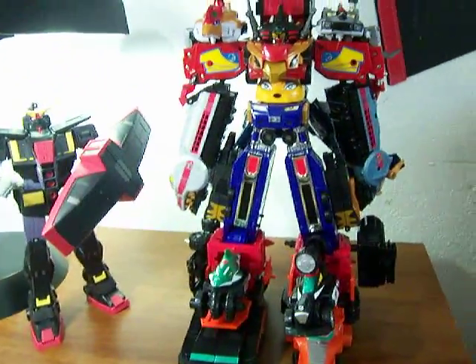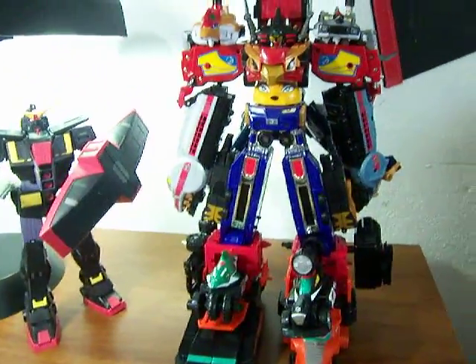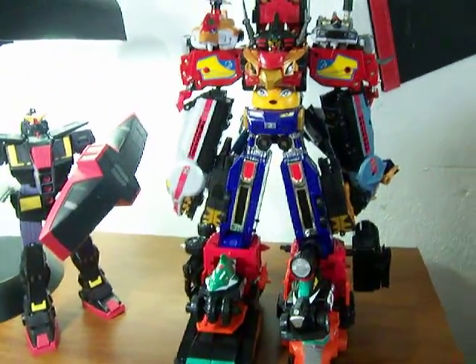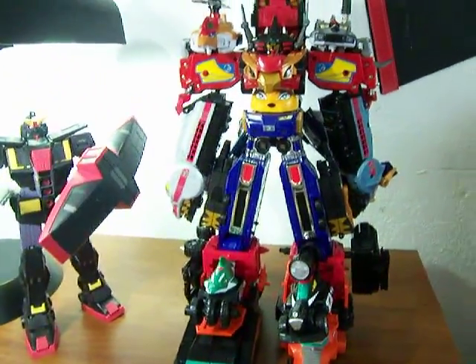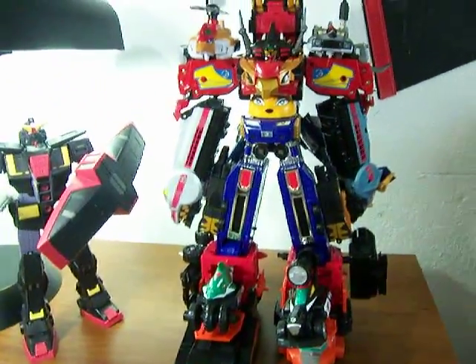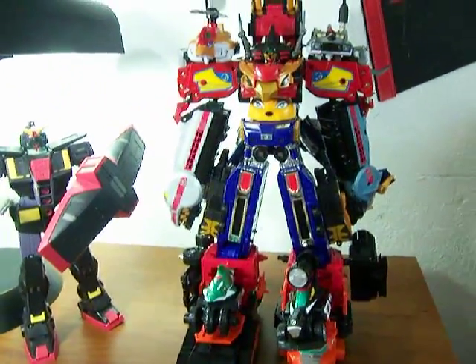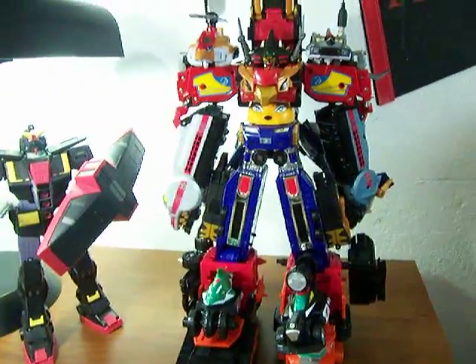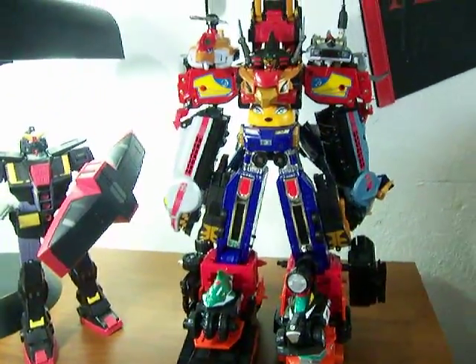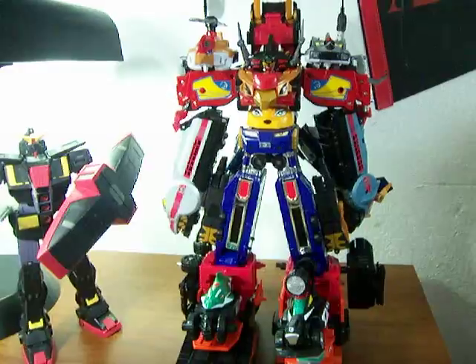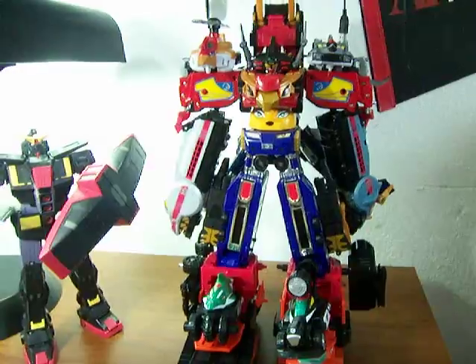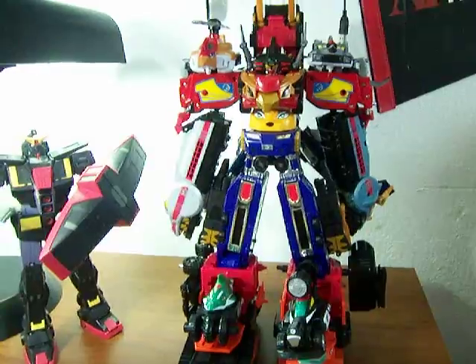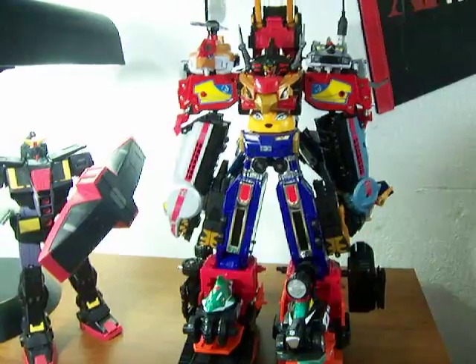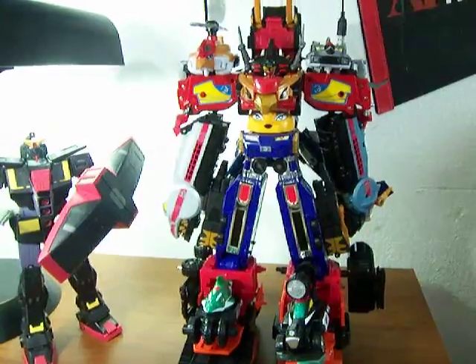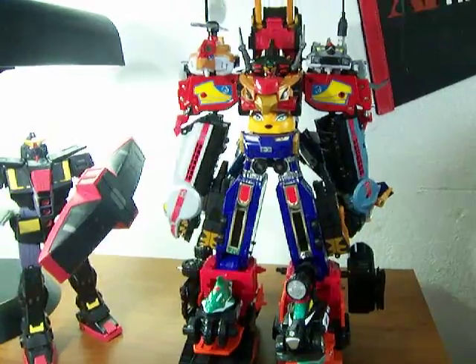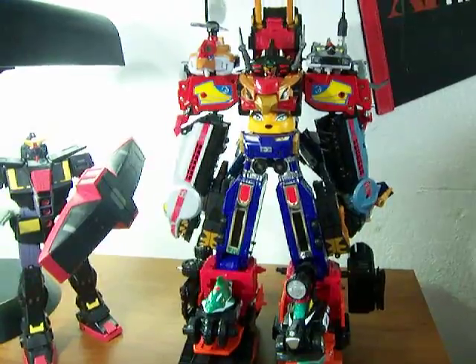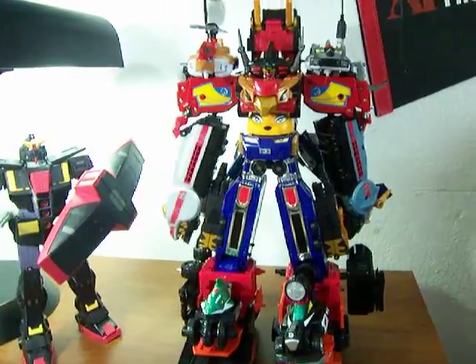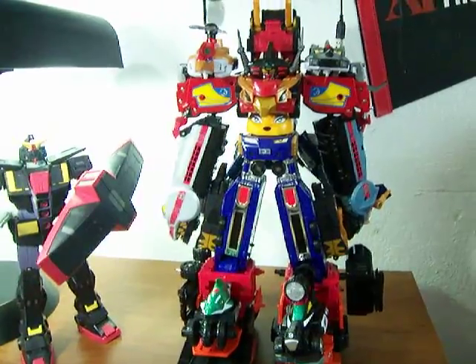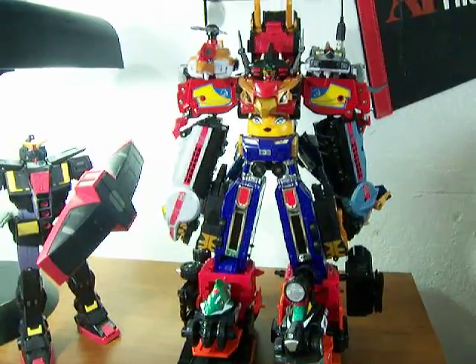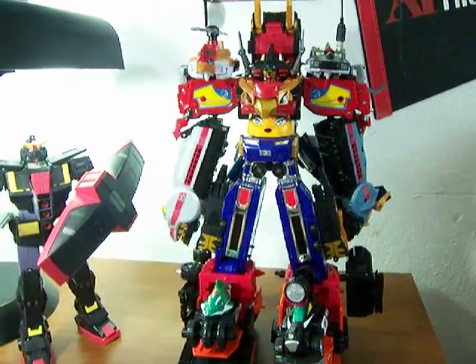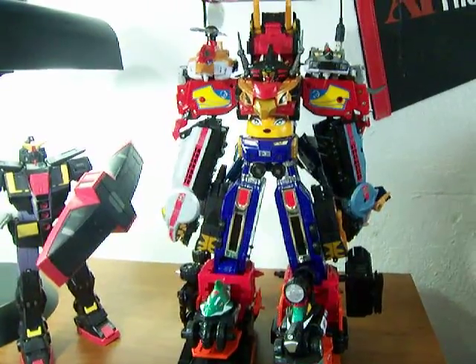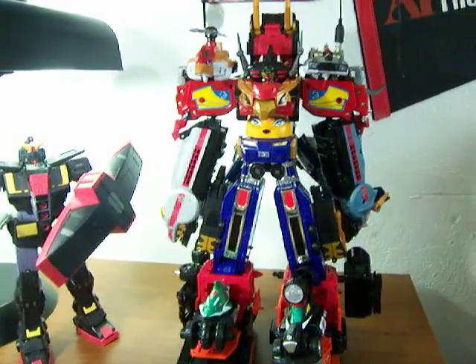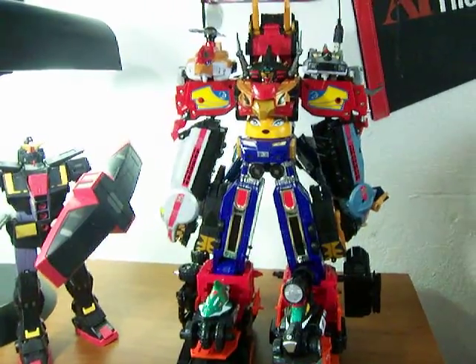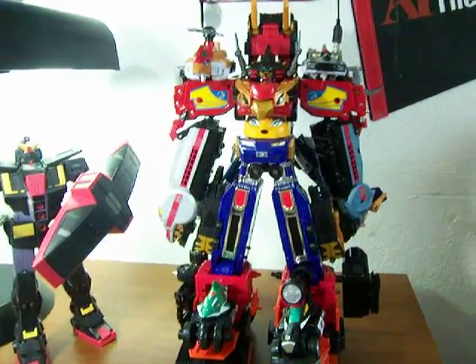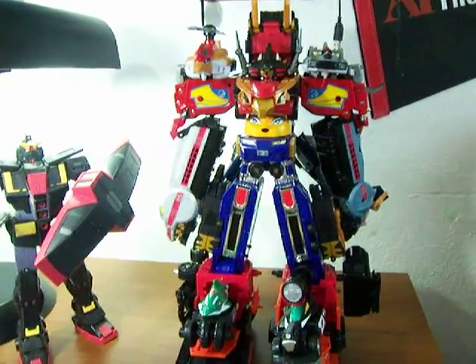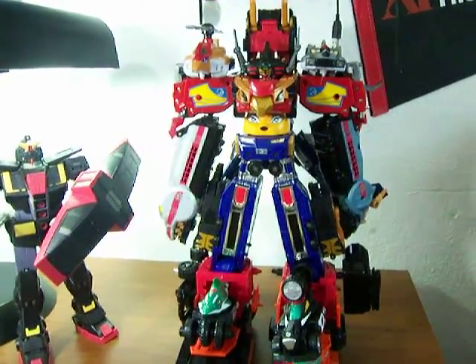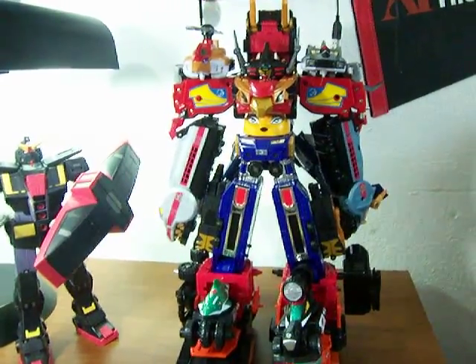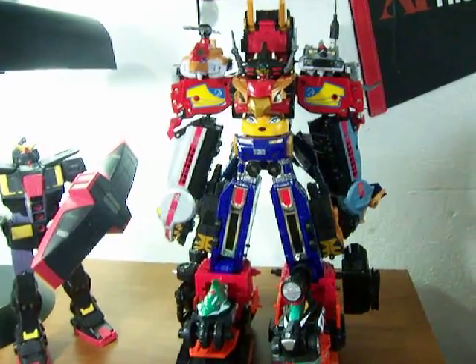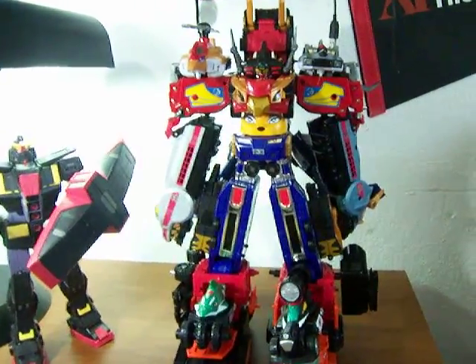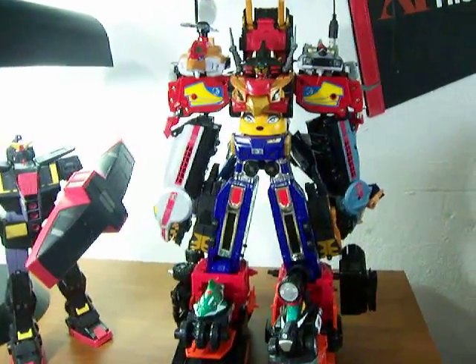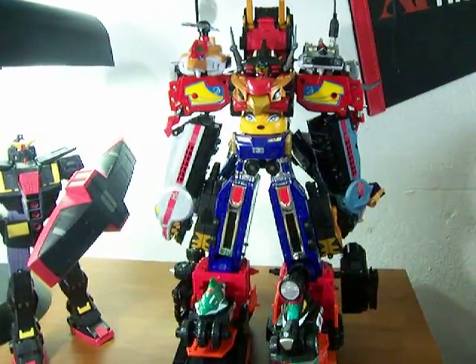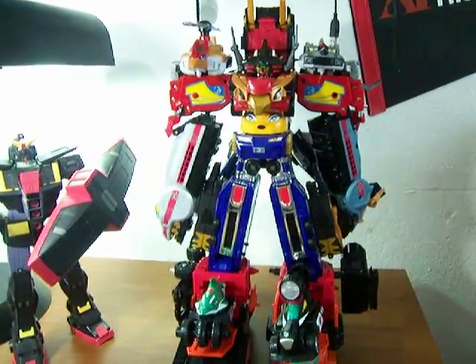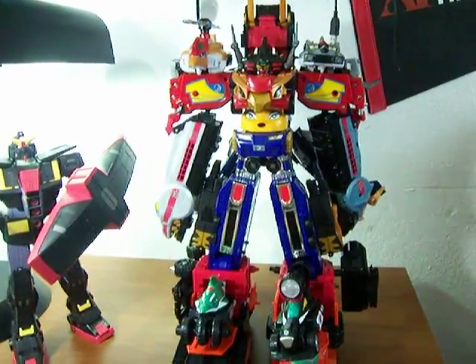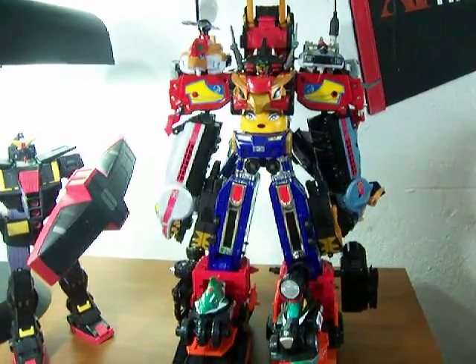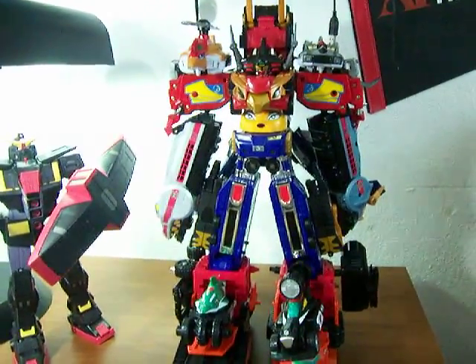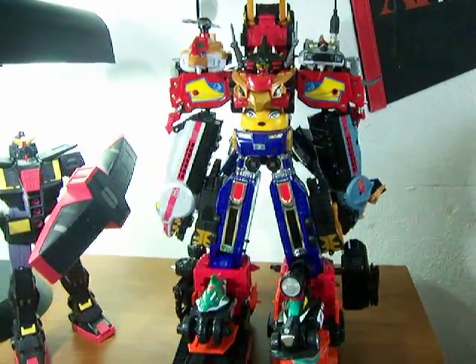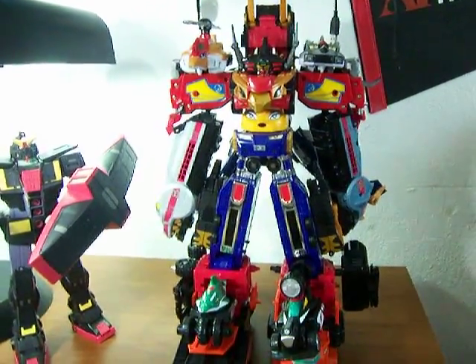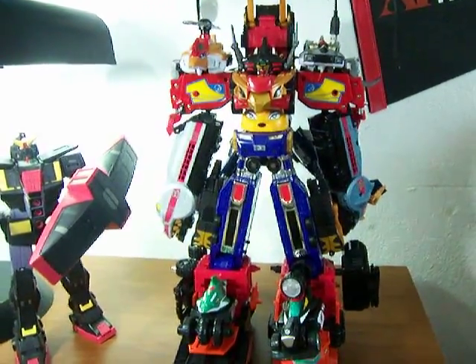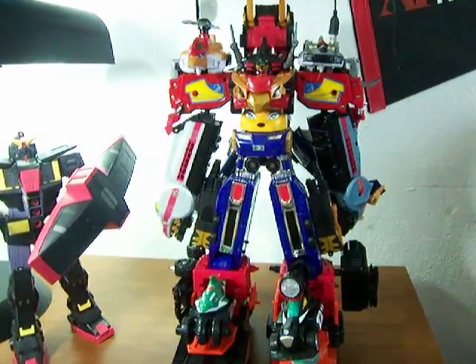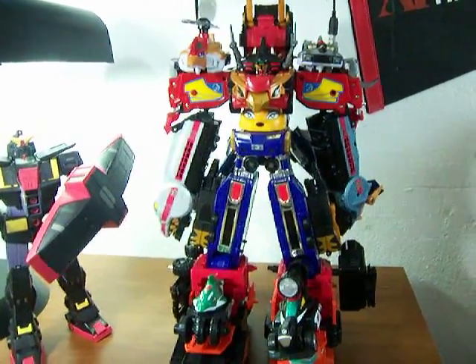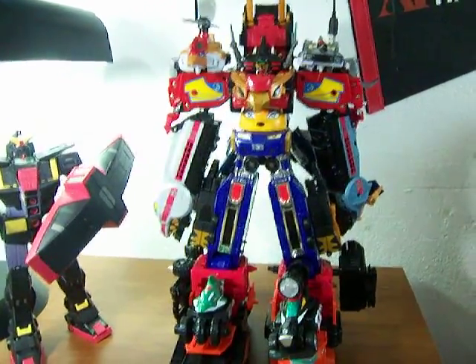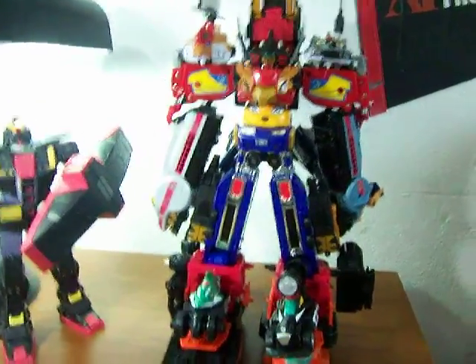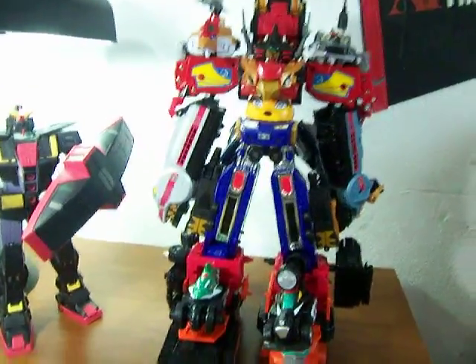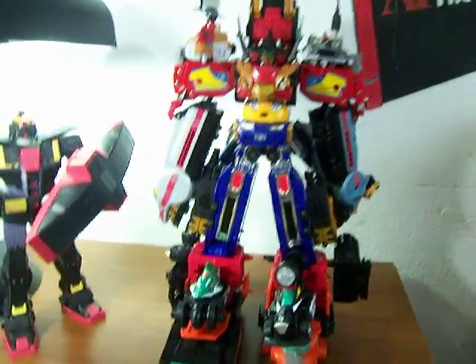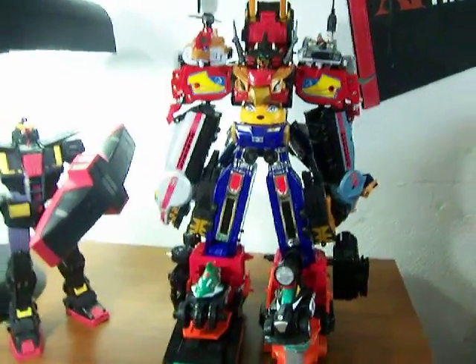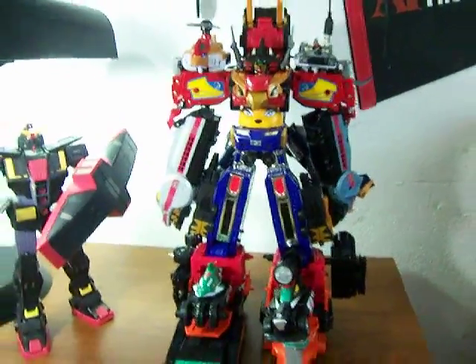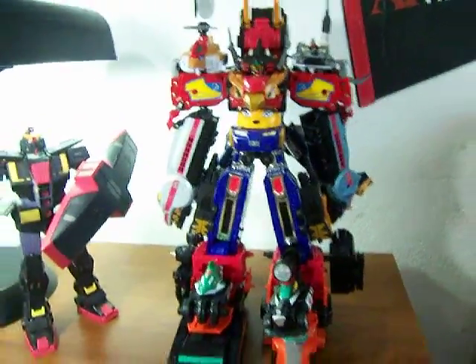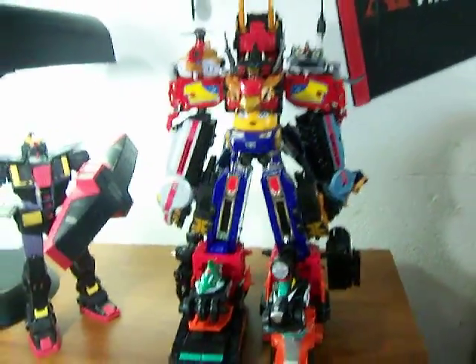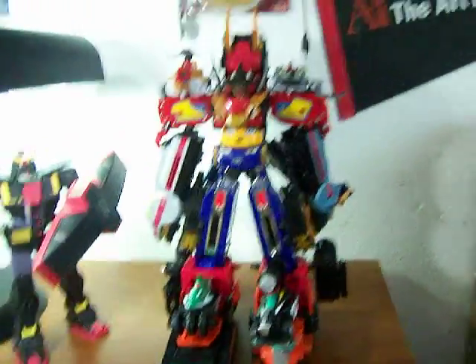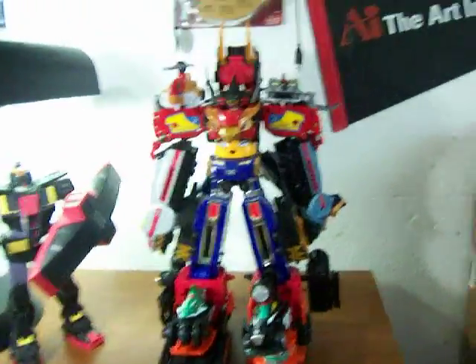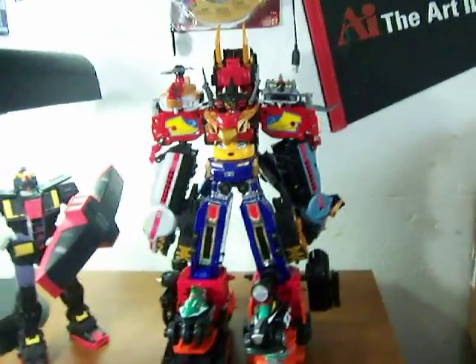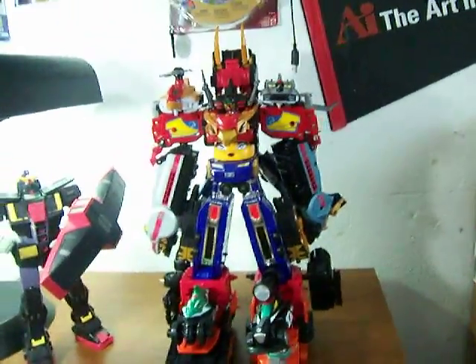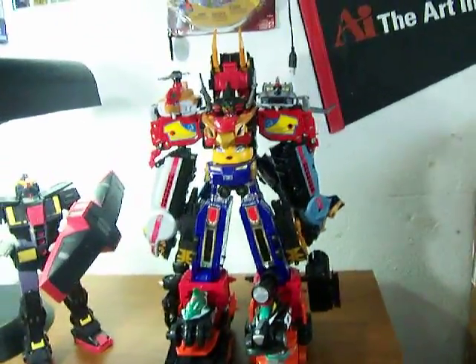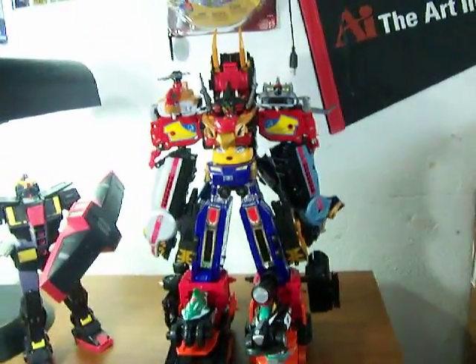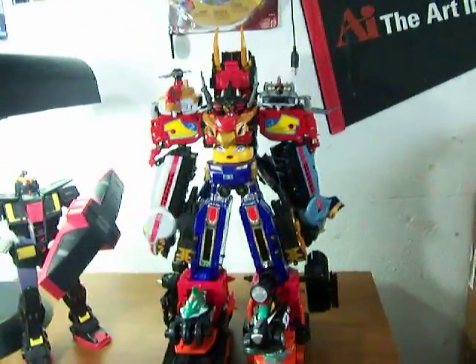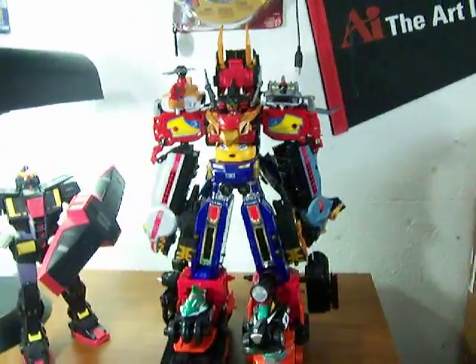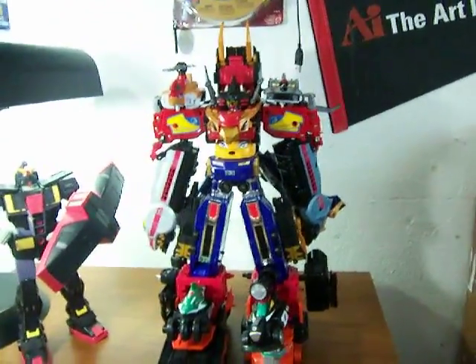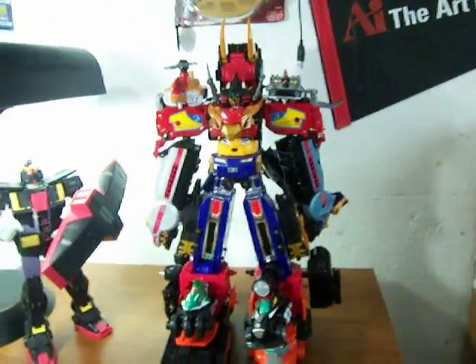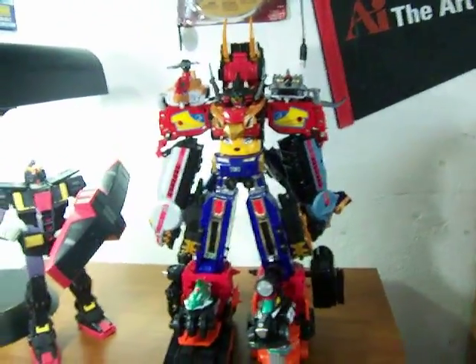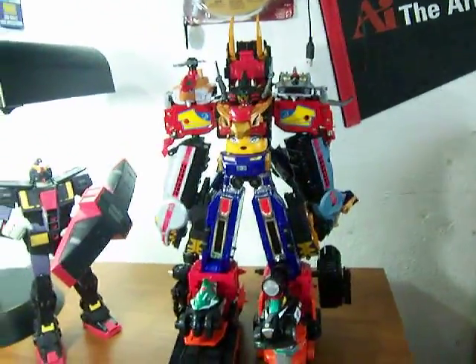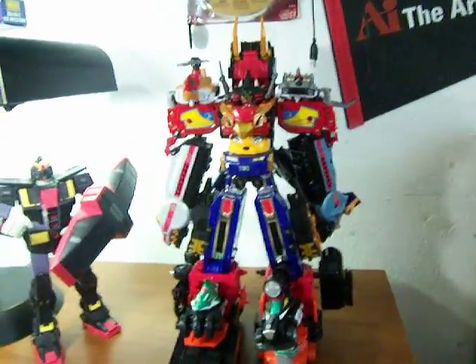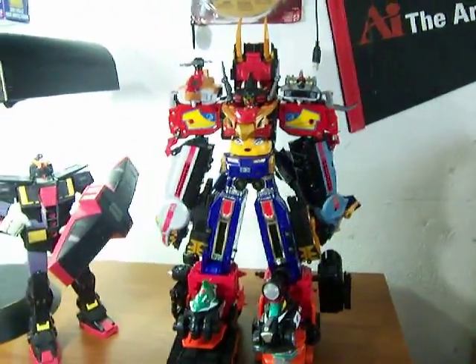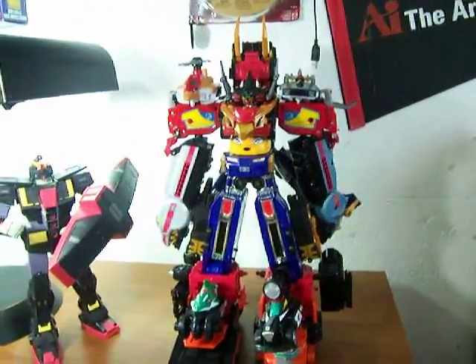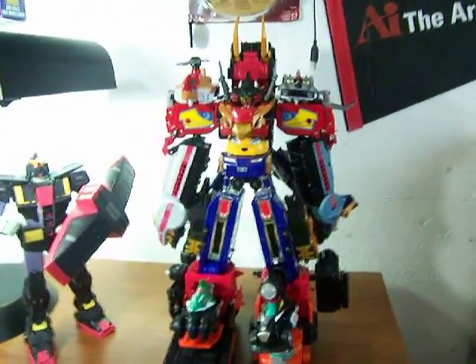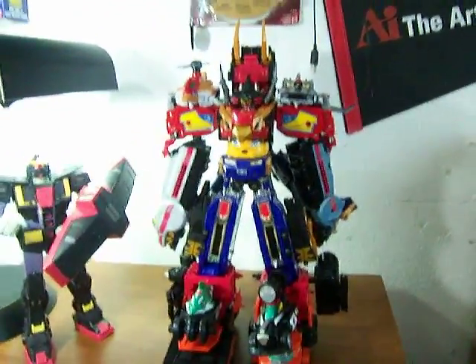Hopefully you guys like this review, and this is the combination for the RPM Ultra Zord. See you in the next review, guys. Hopefully you like this.